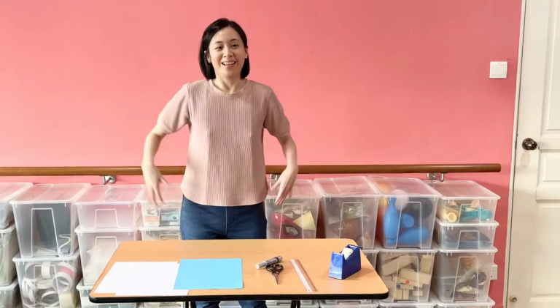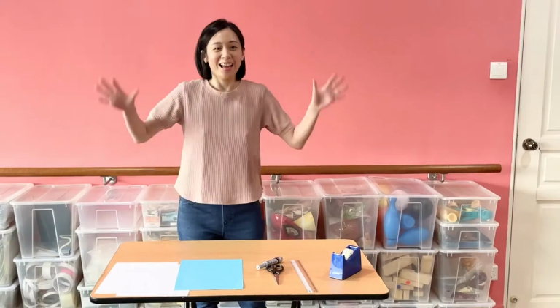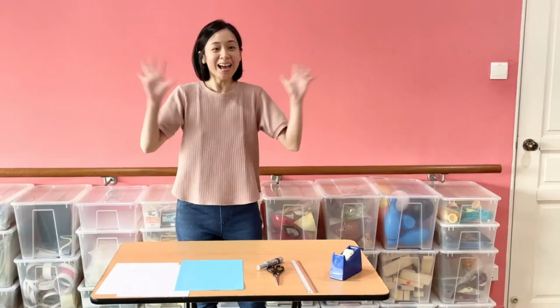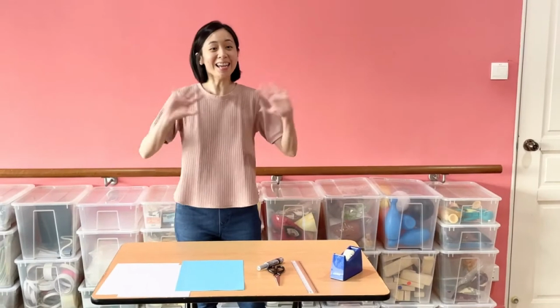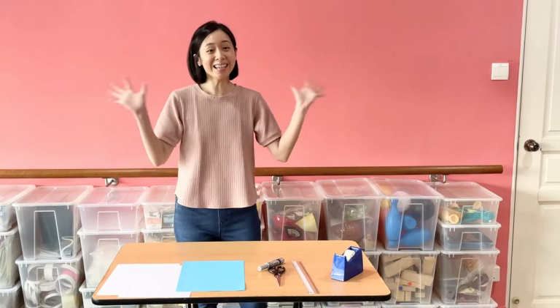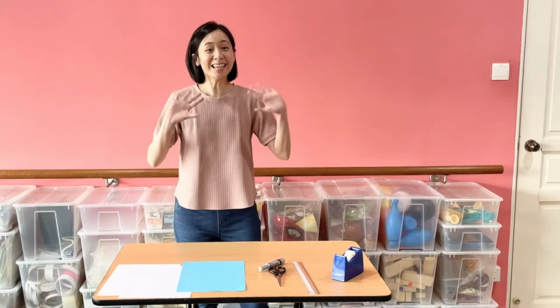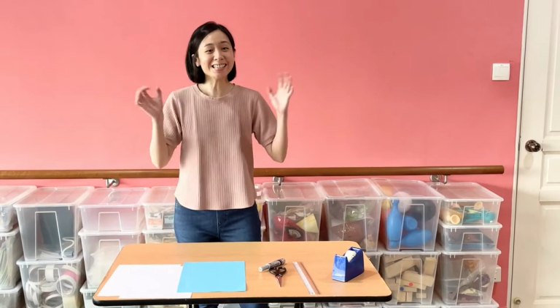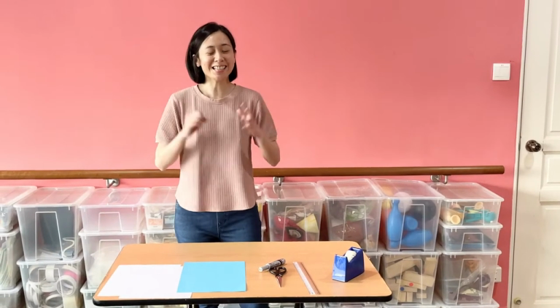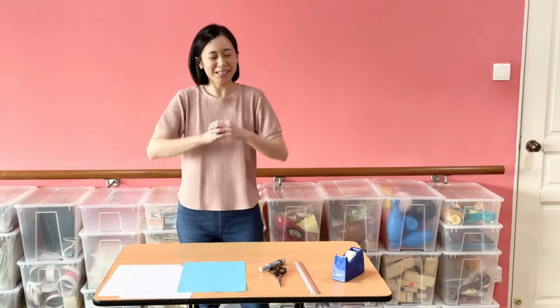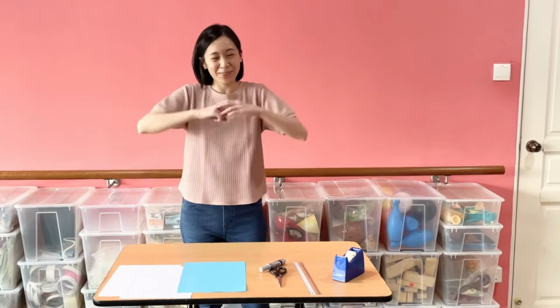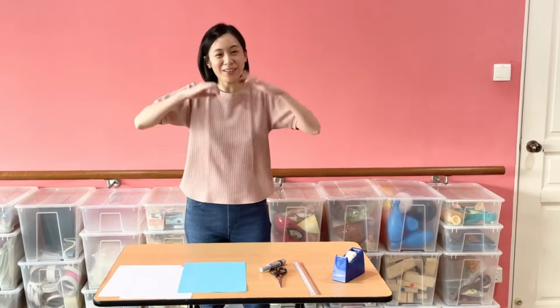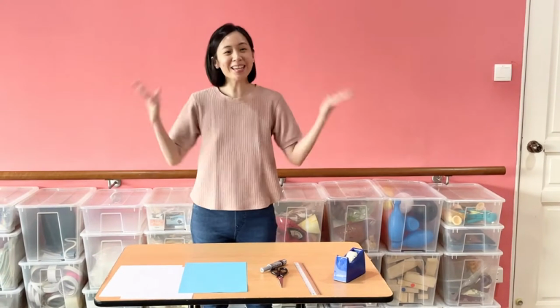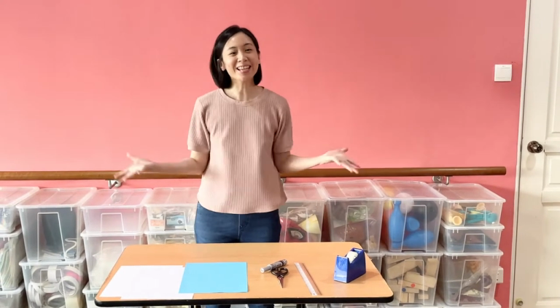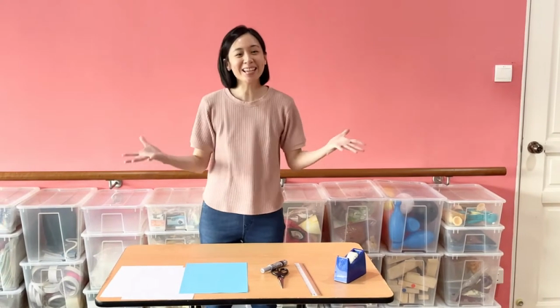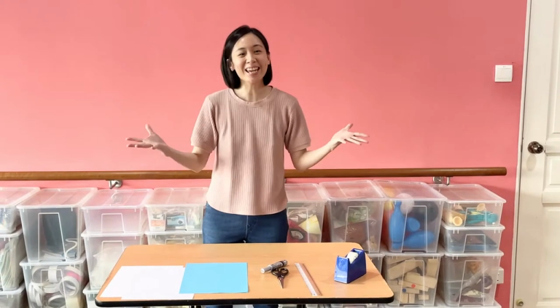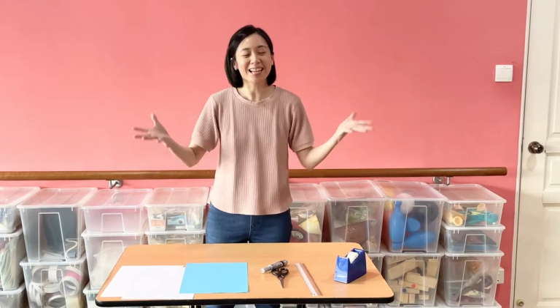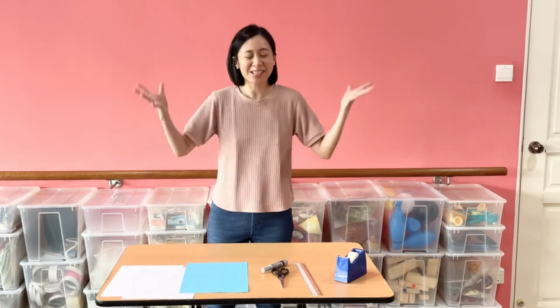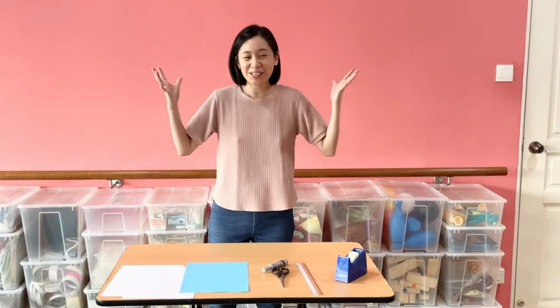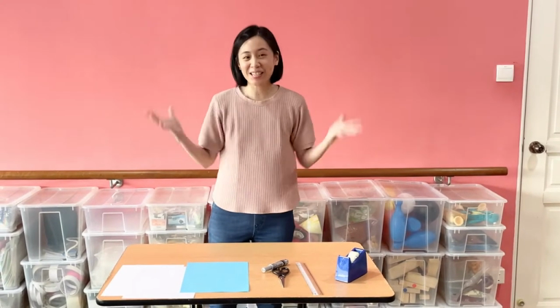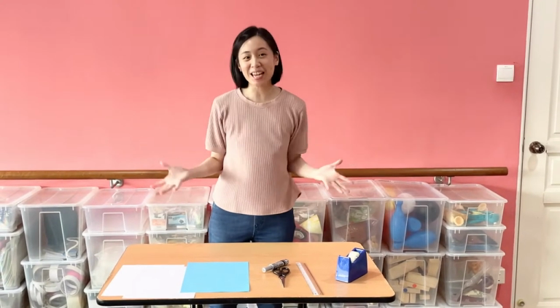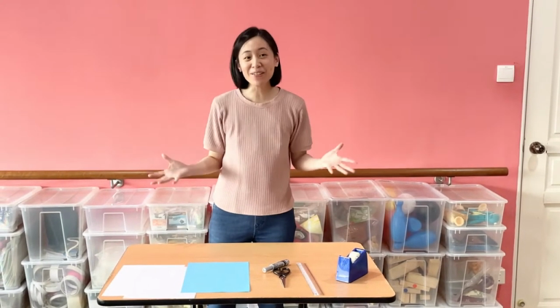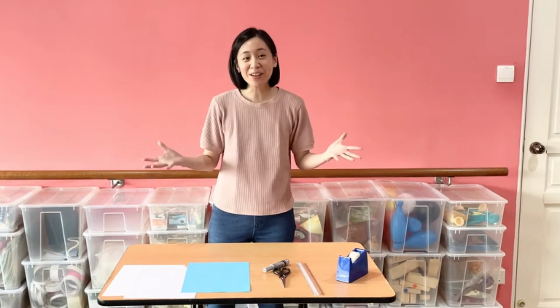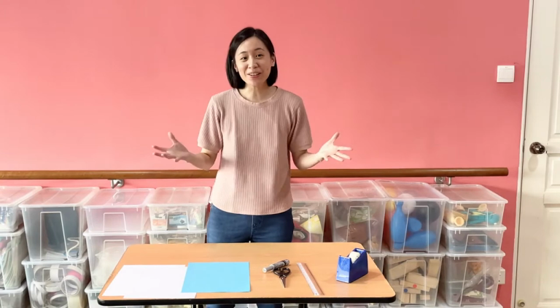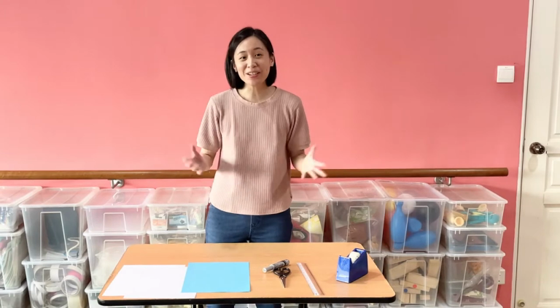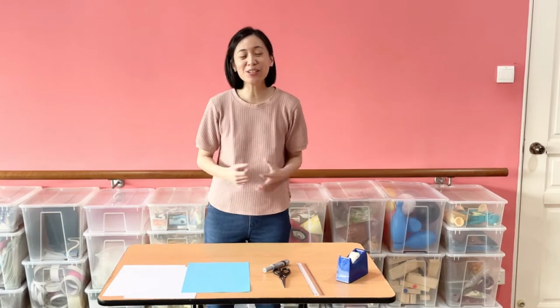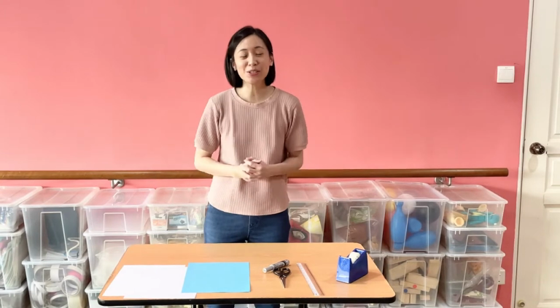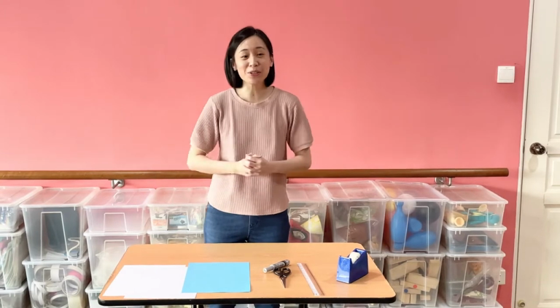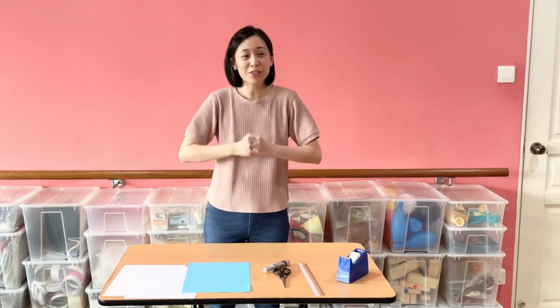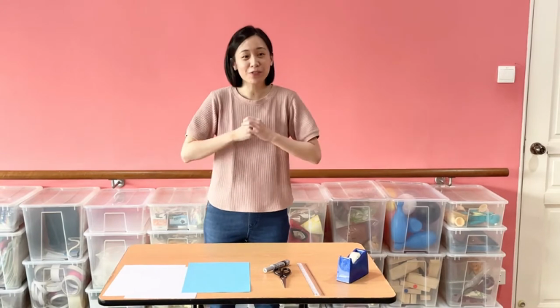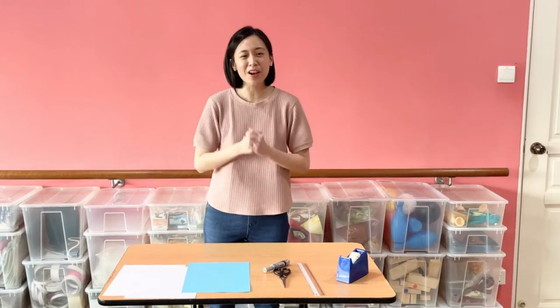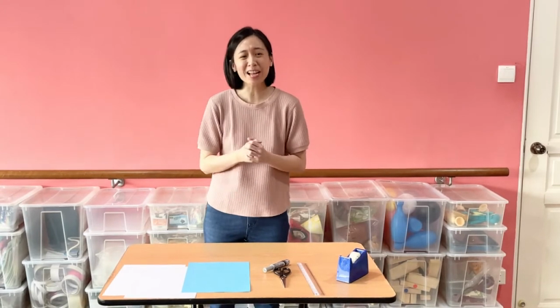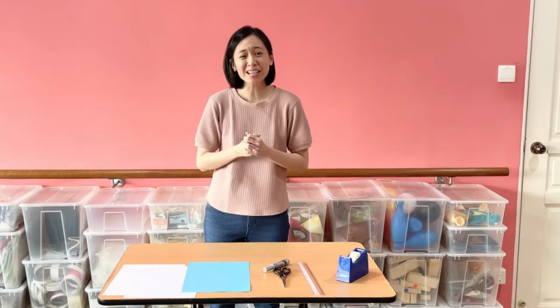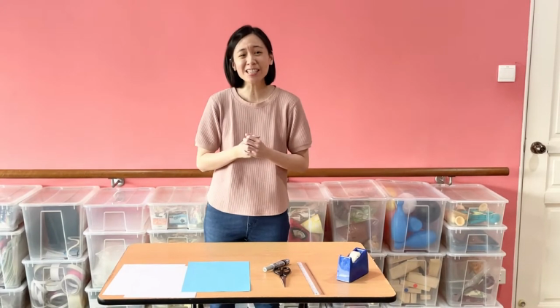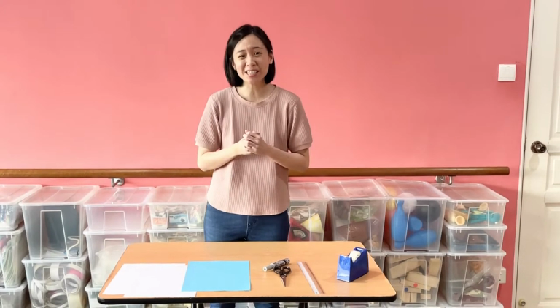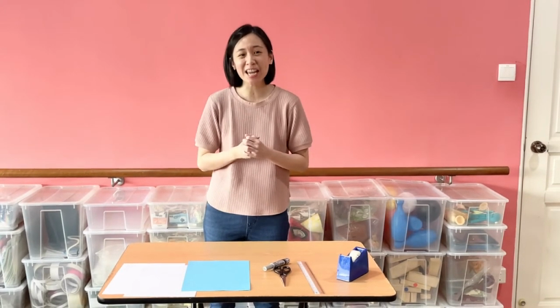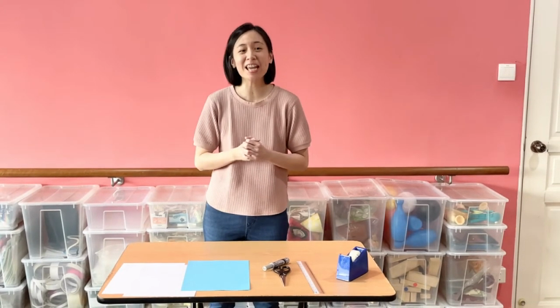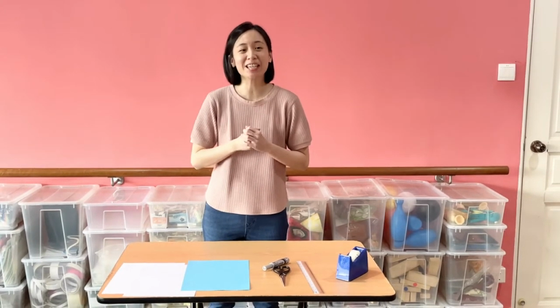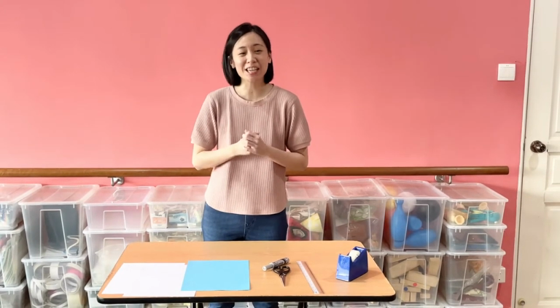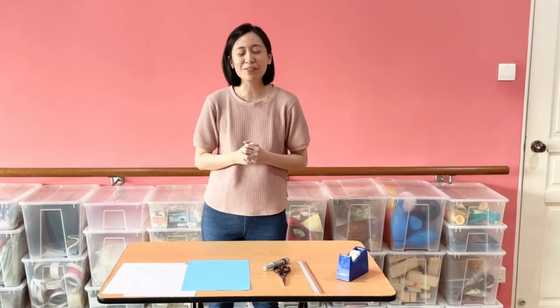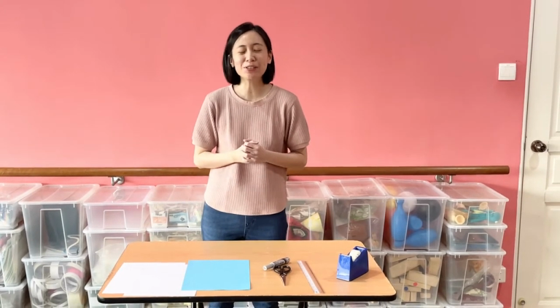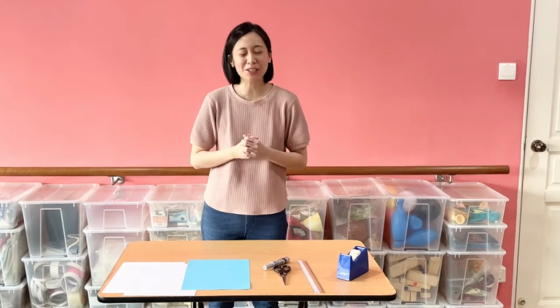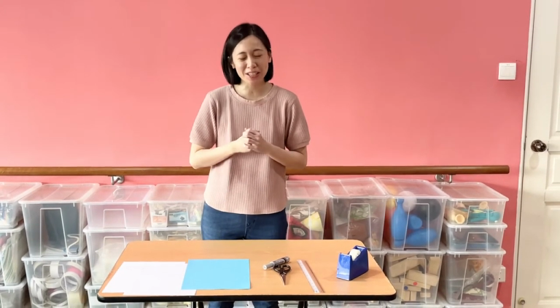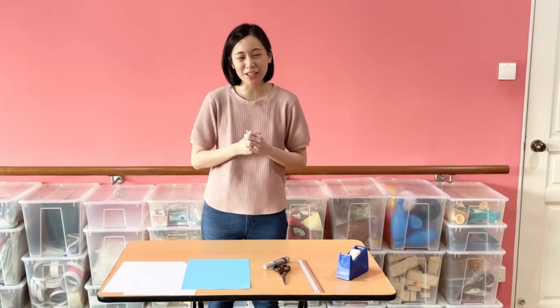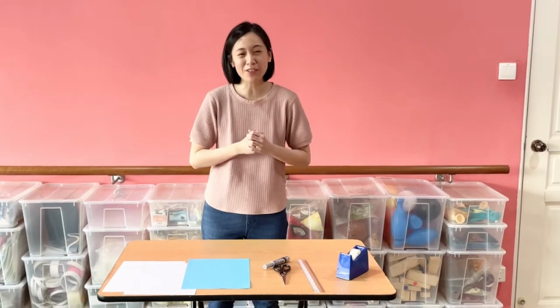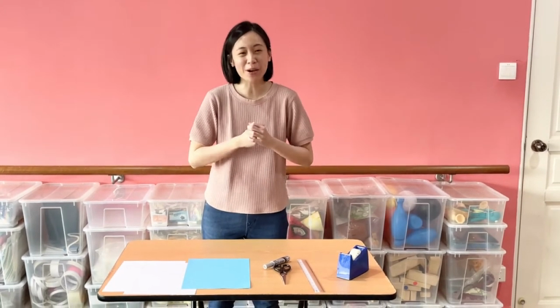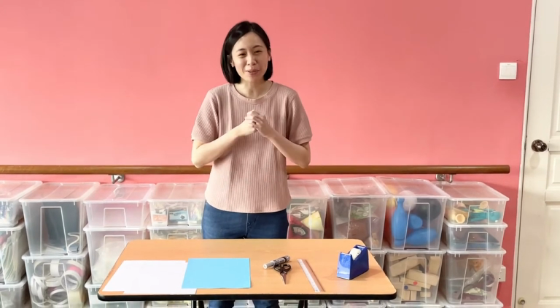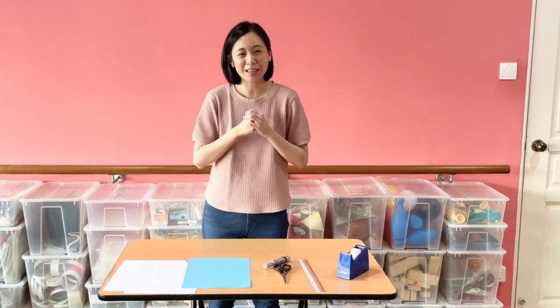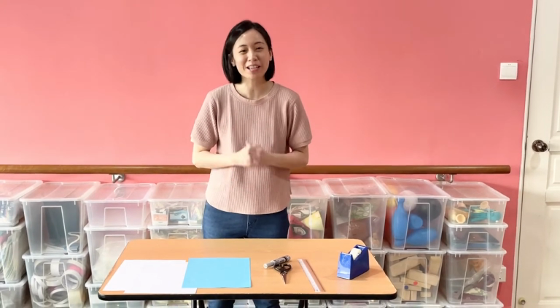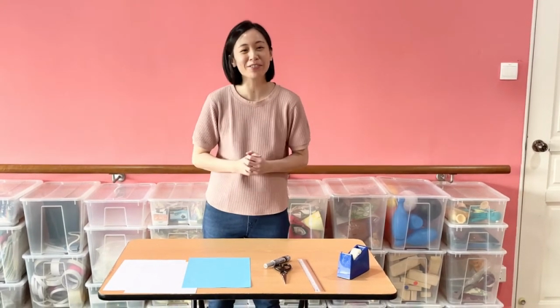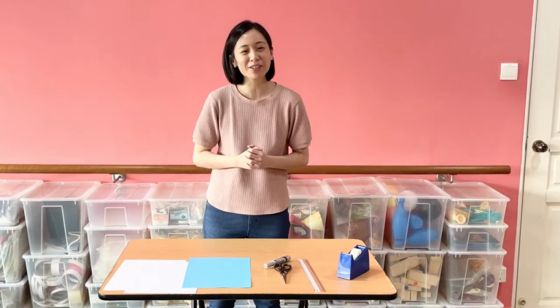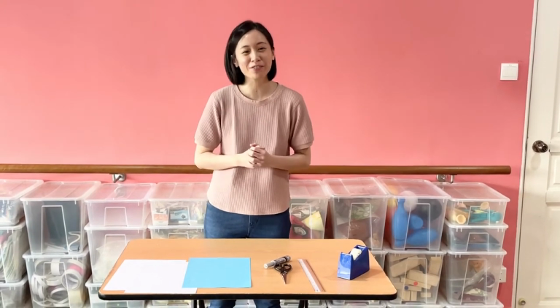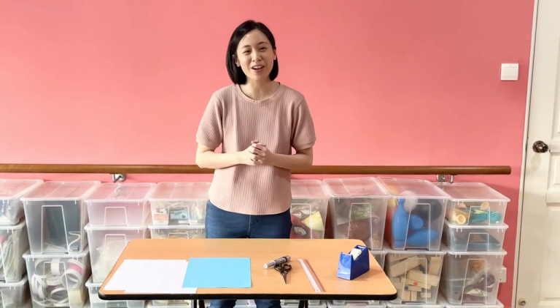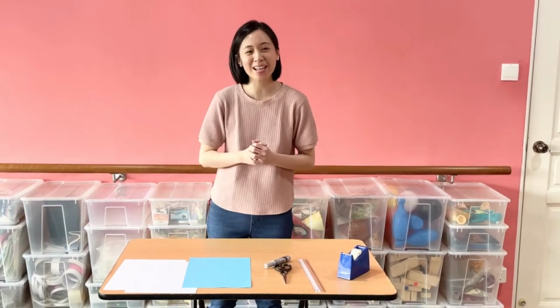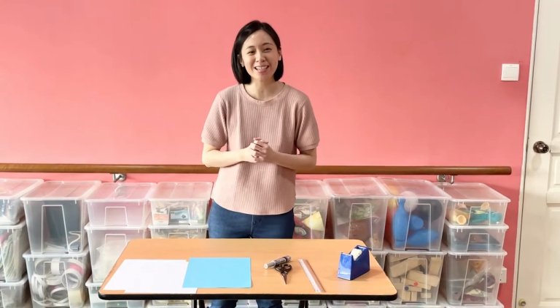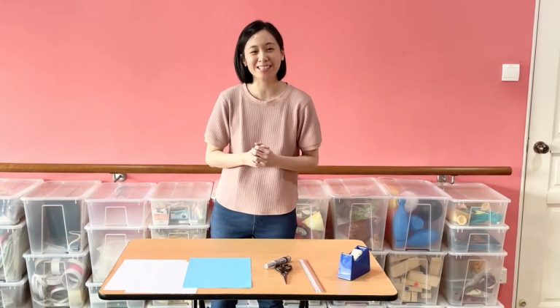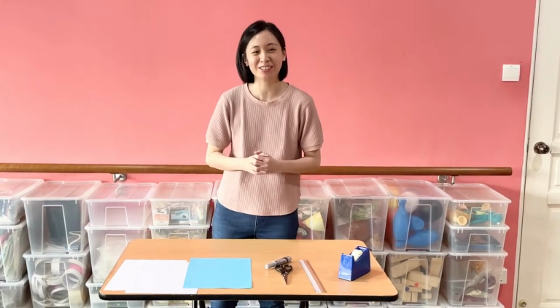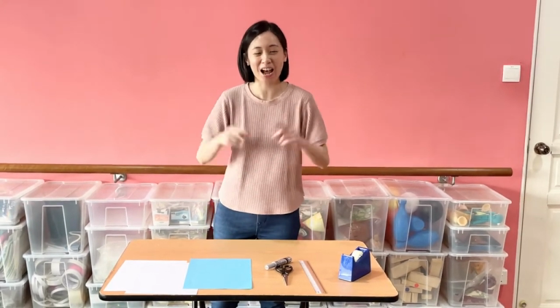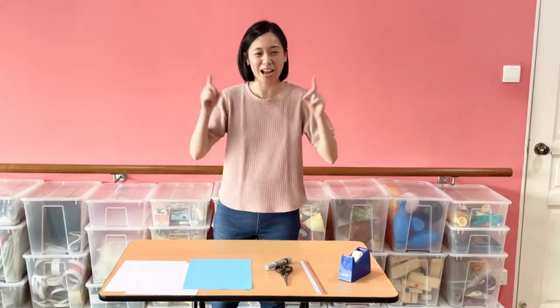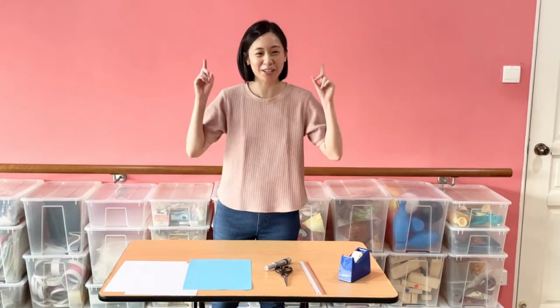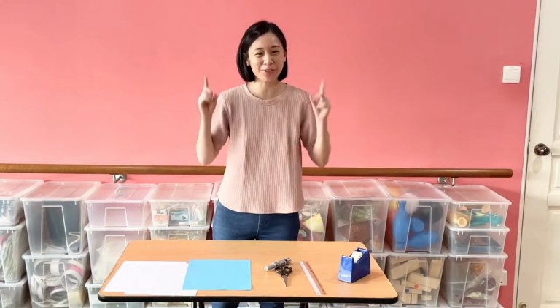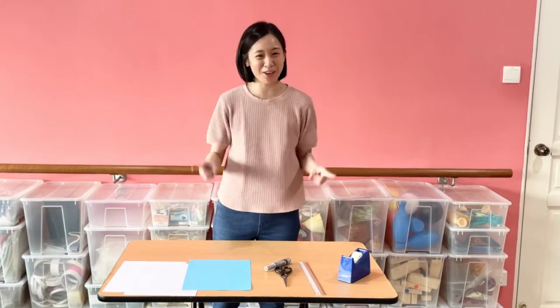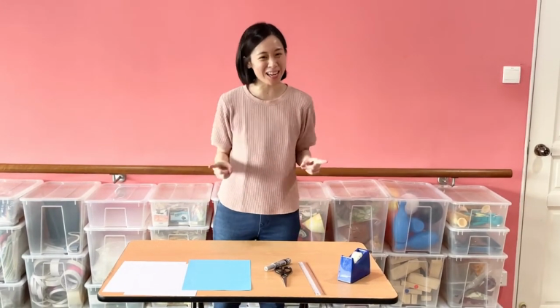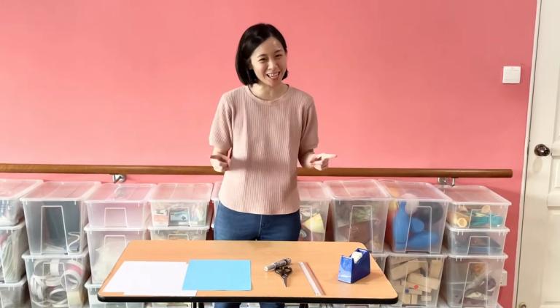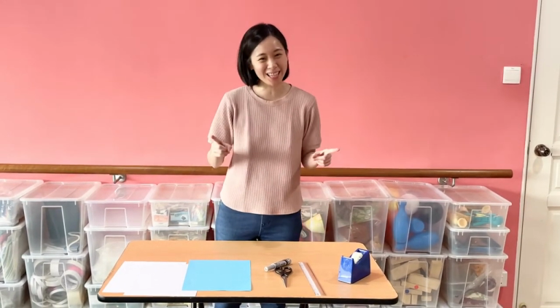Hi kids! It's me again and today we are going to do a Father's Day gift to give our beloved father. So are you ready?